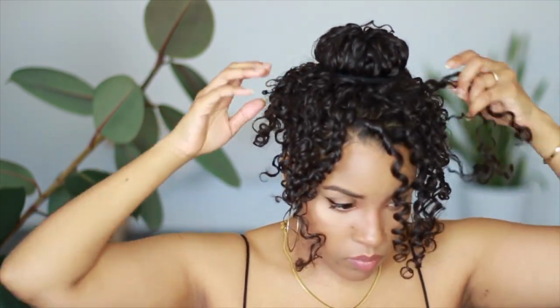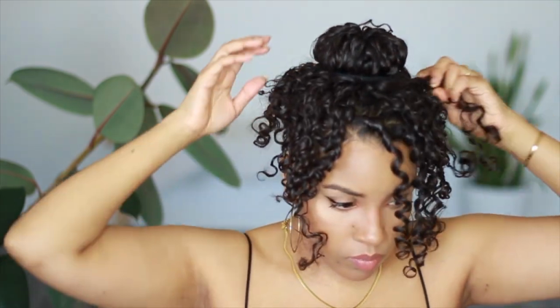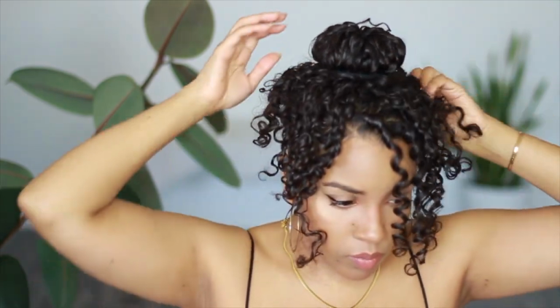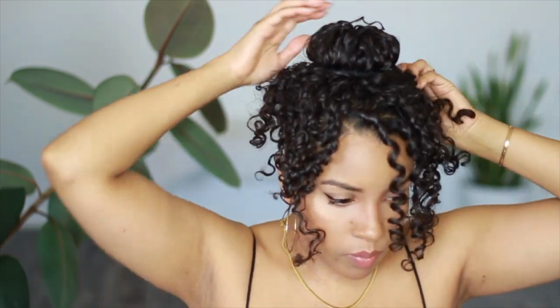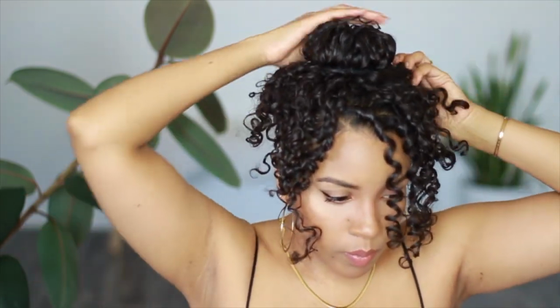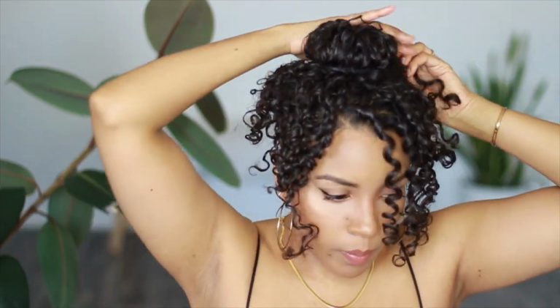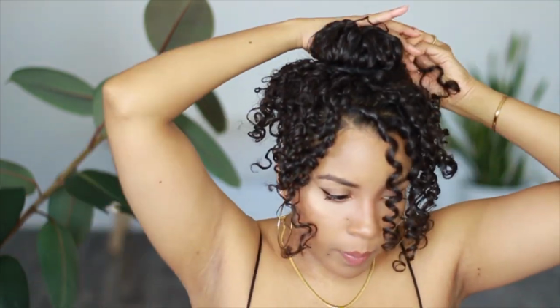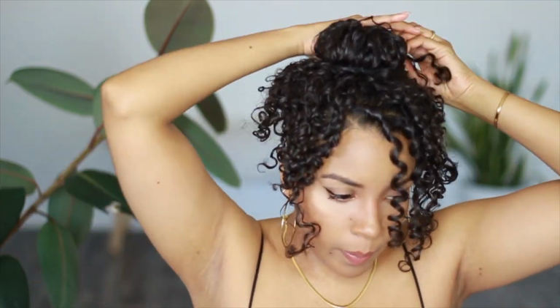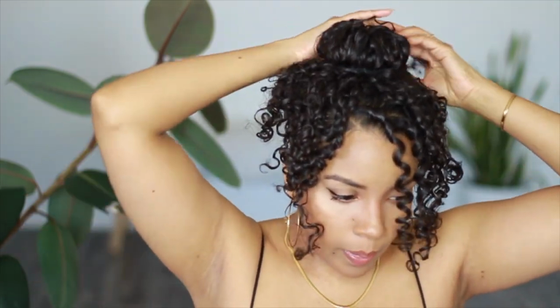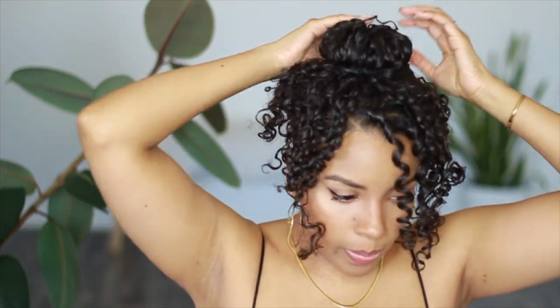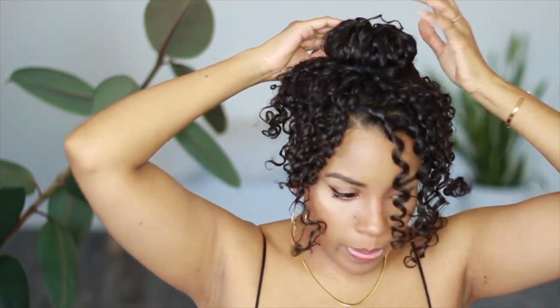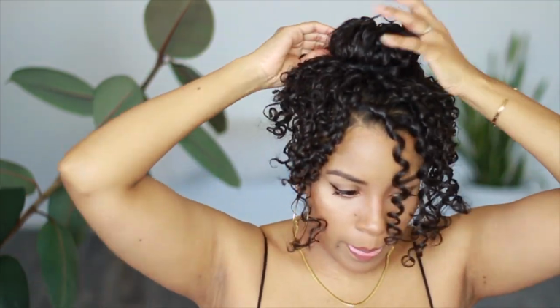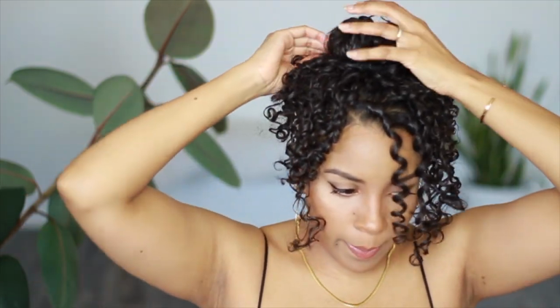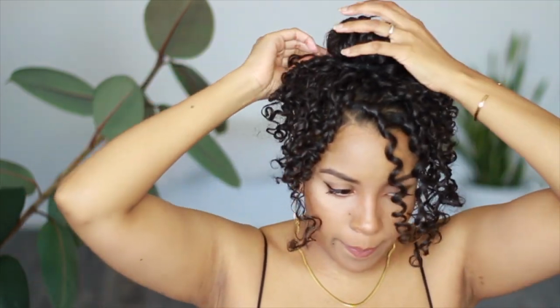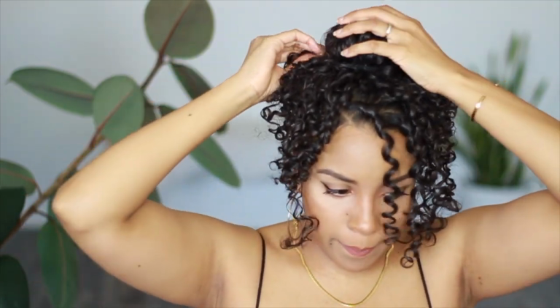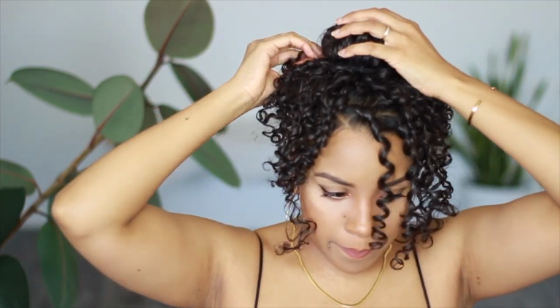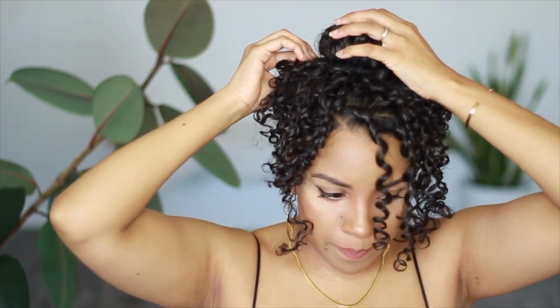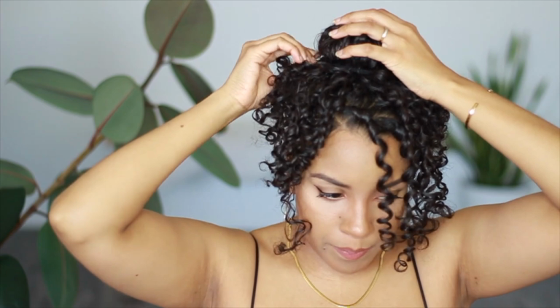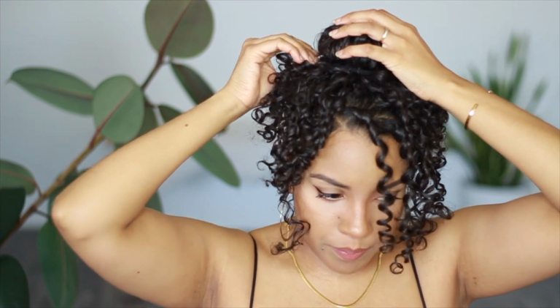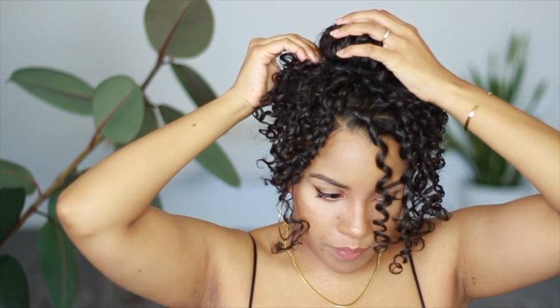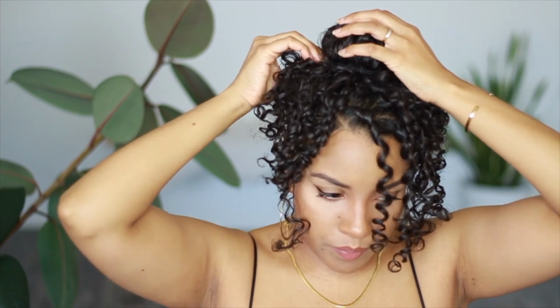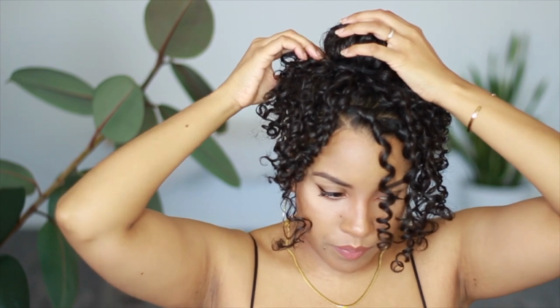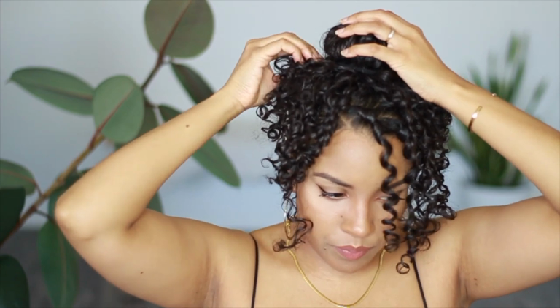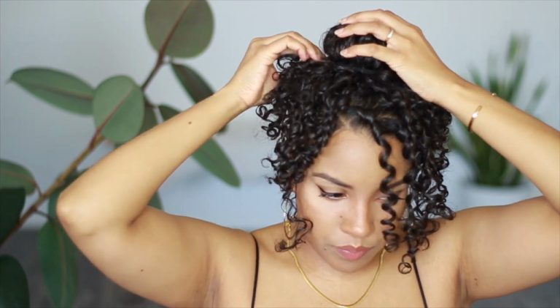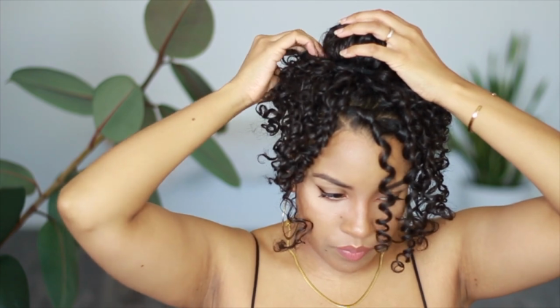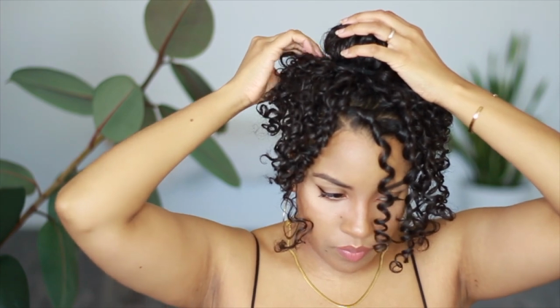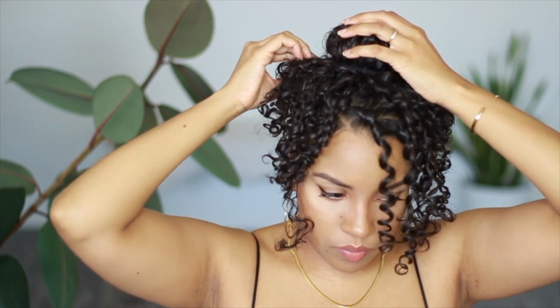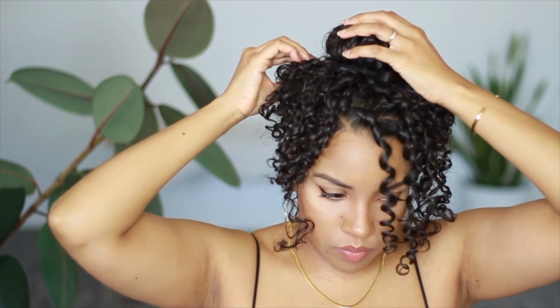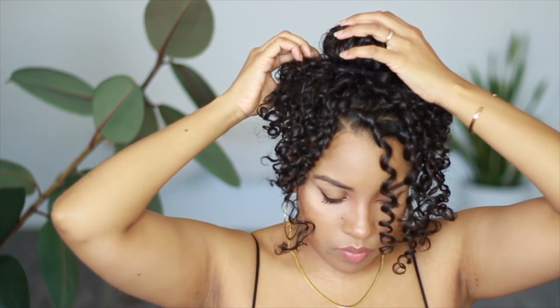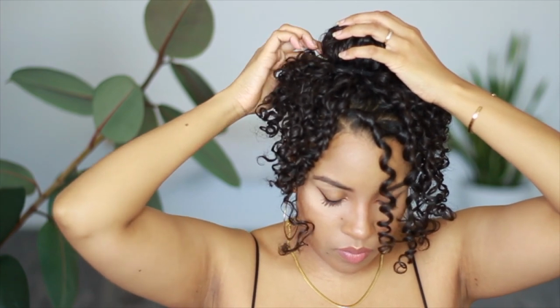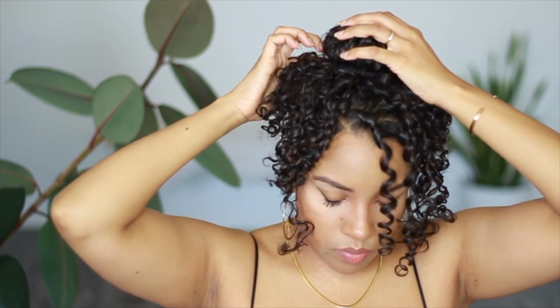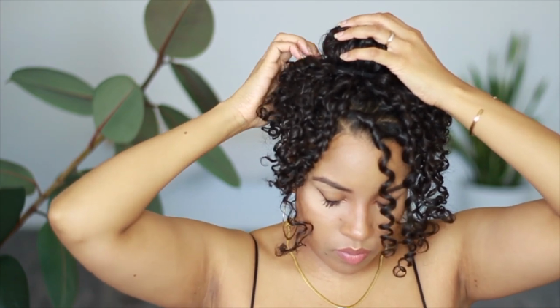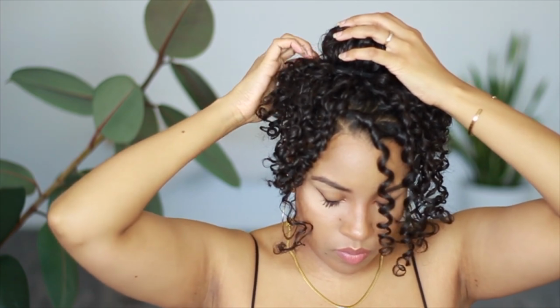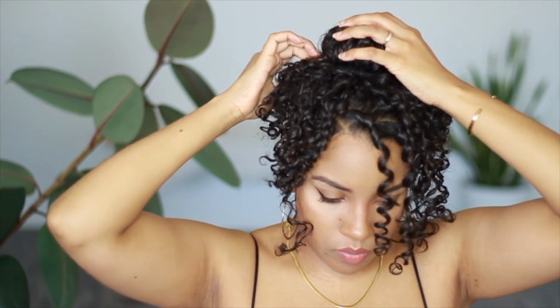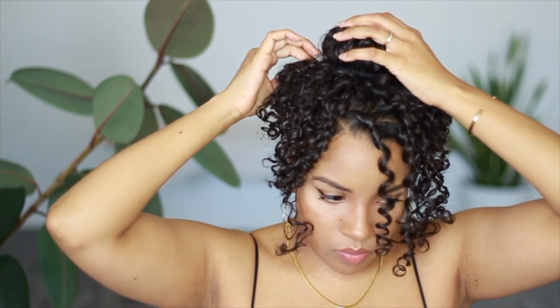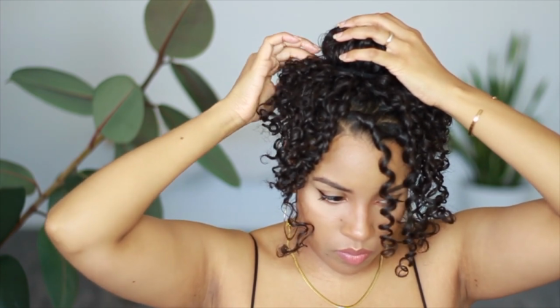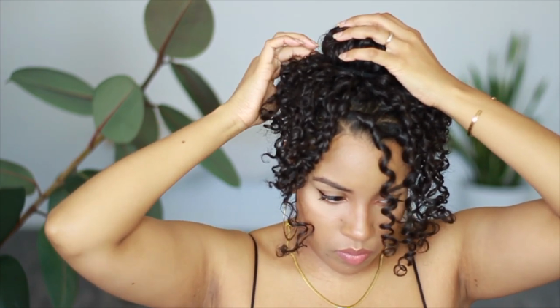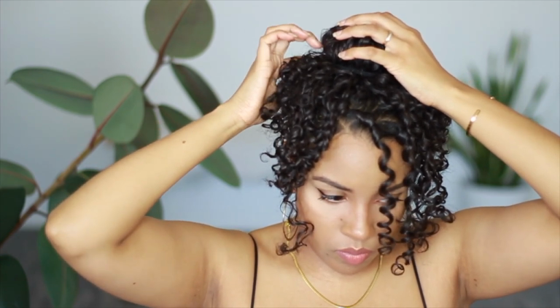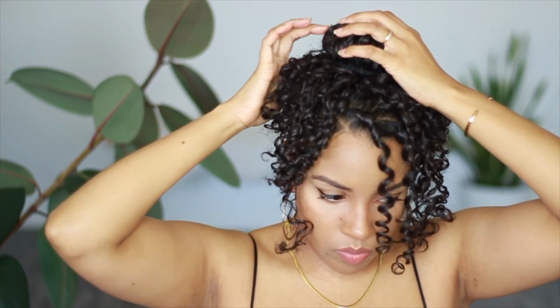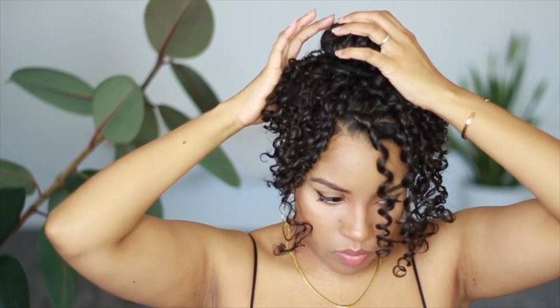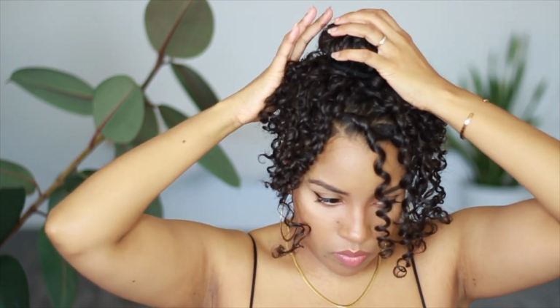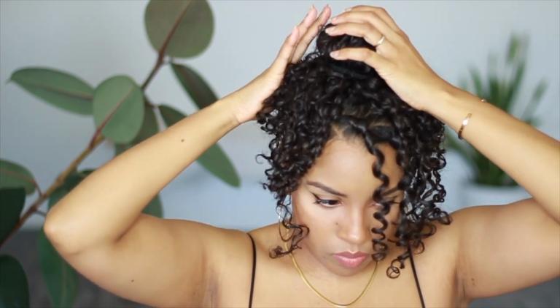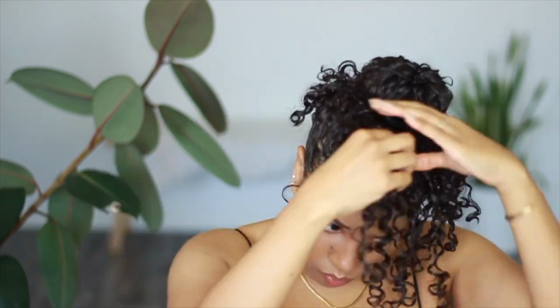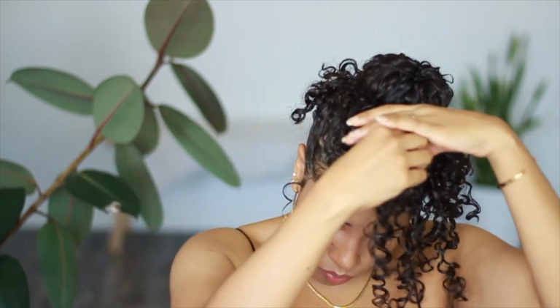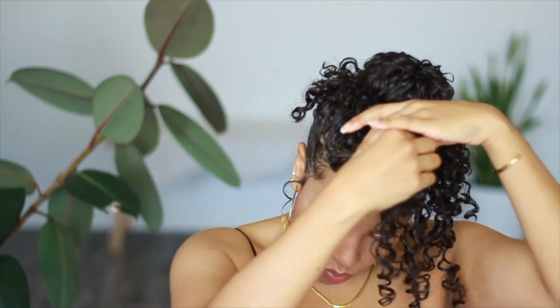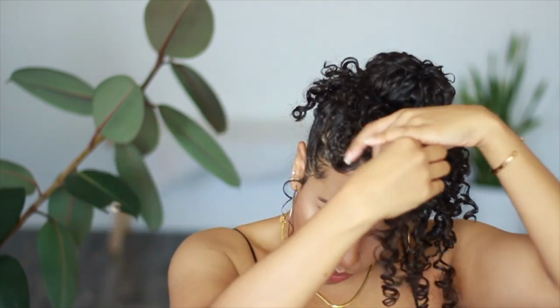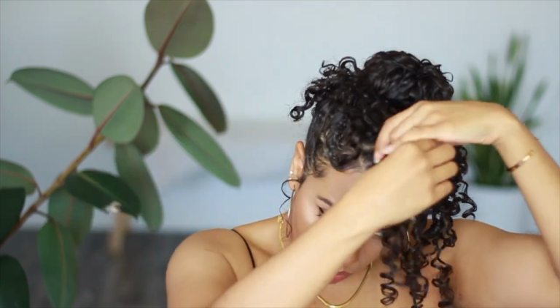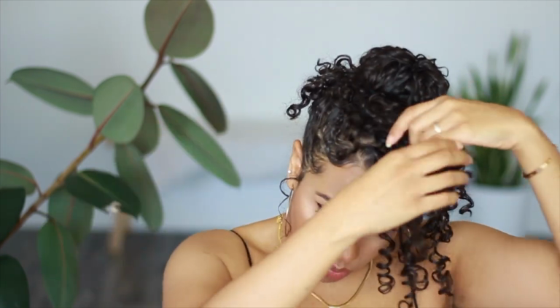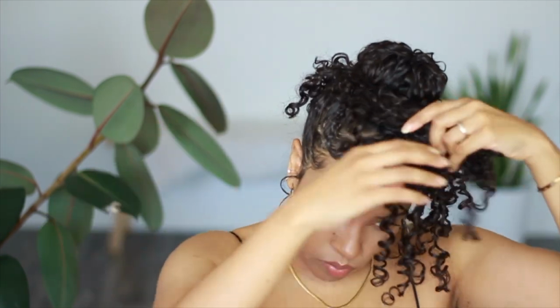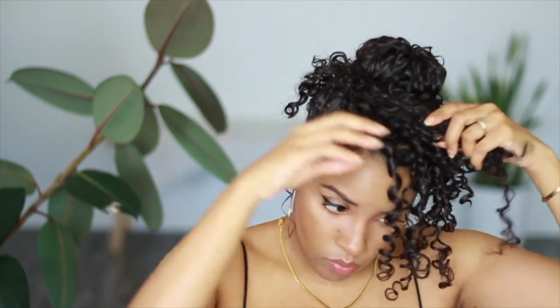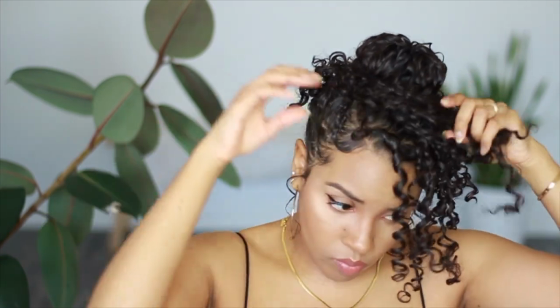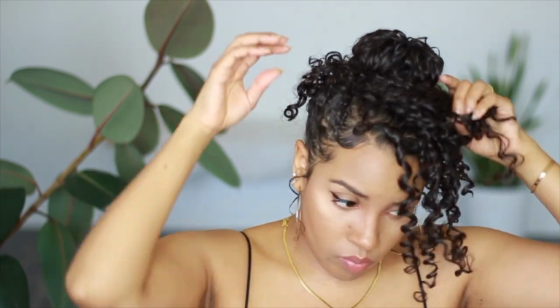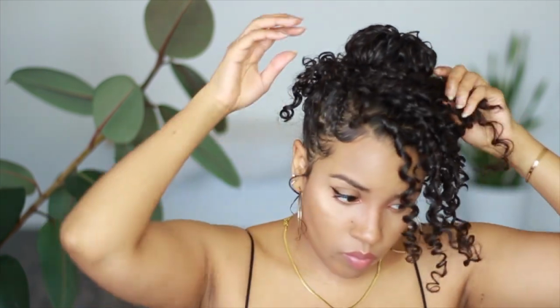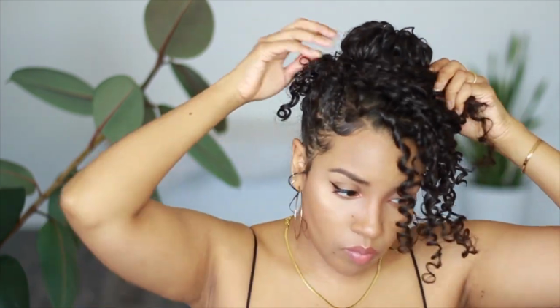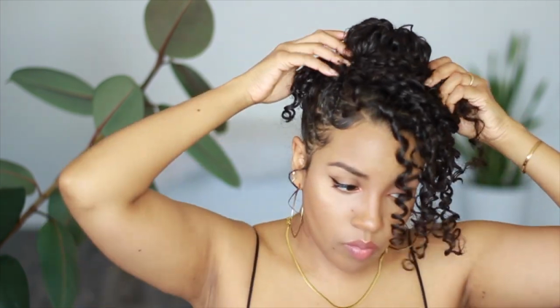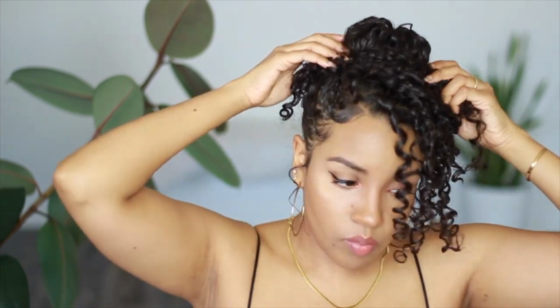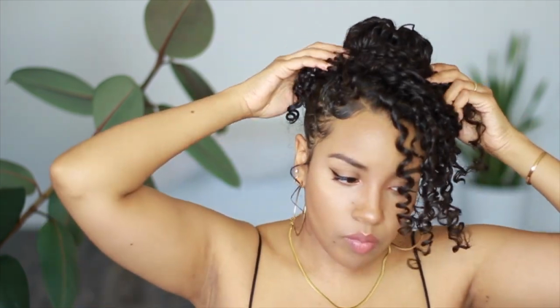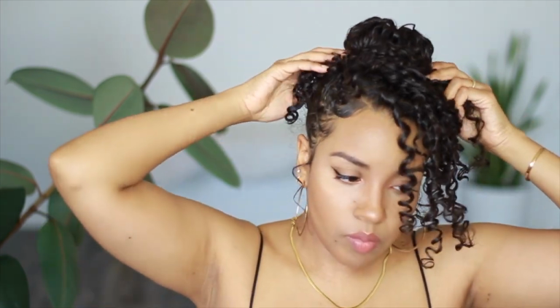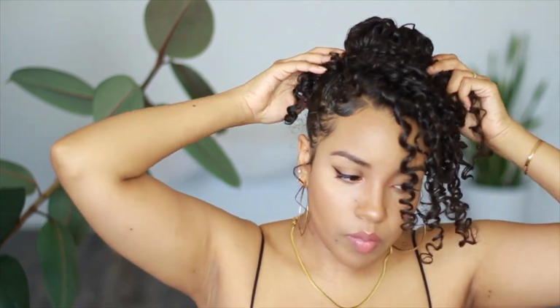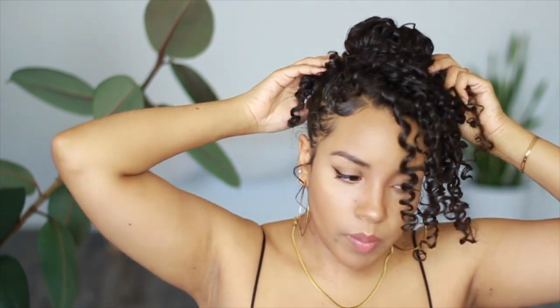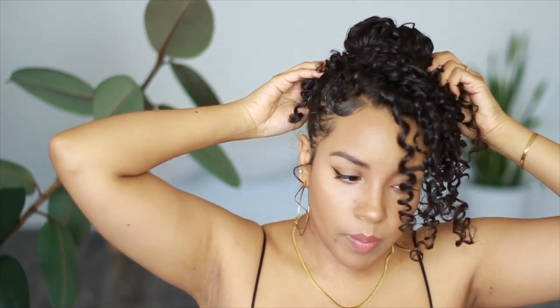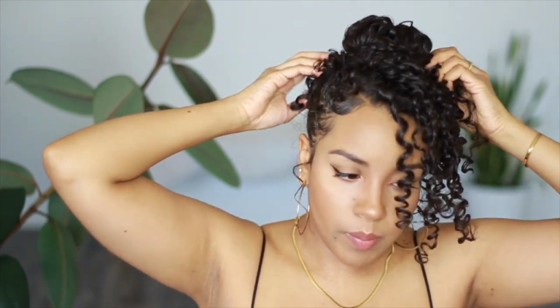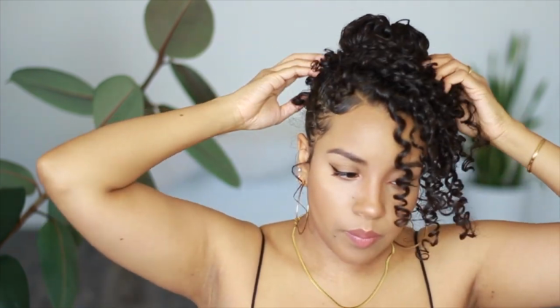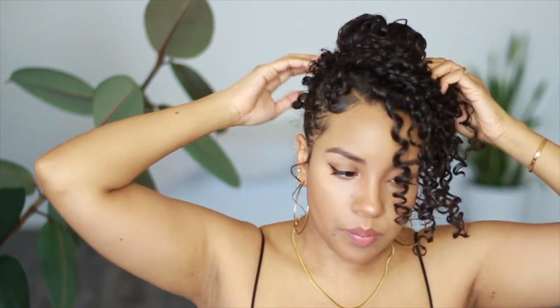It doesn't need to be wrapped tight — just gently wrap it around the donut, leaving the ends free to add to the romantic feel of this bun.